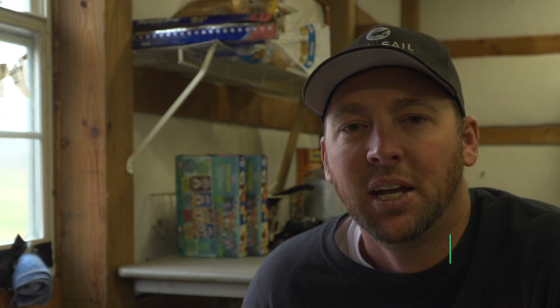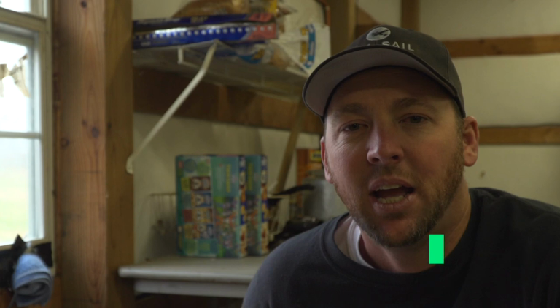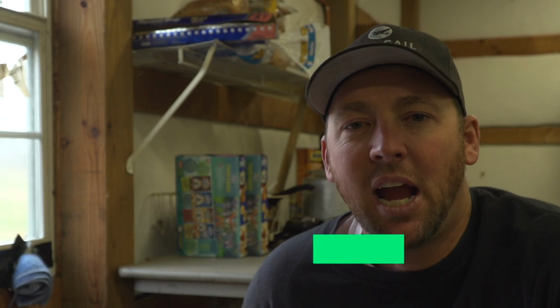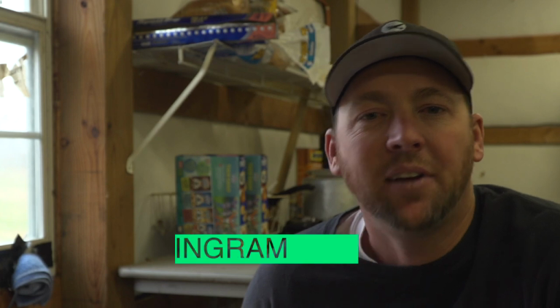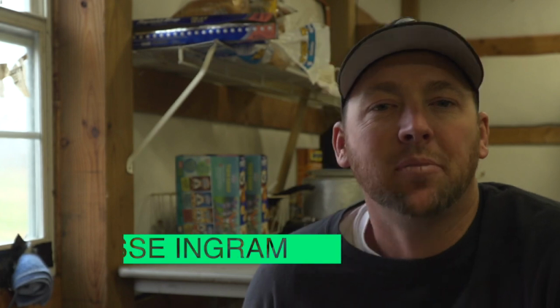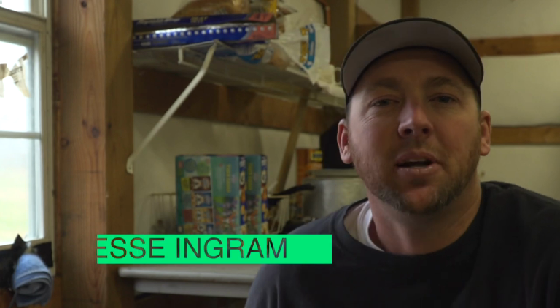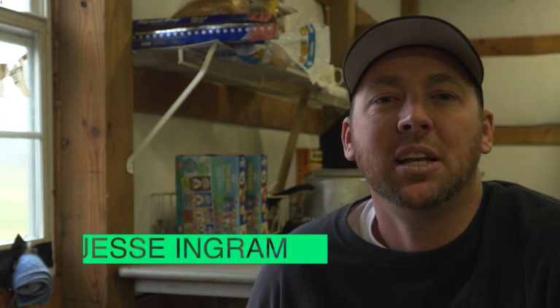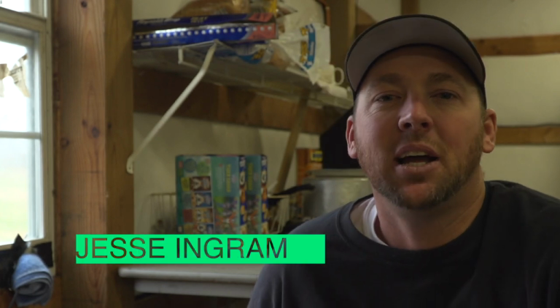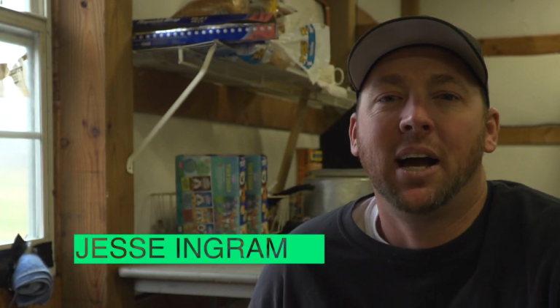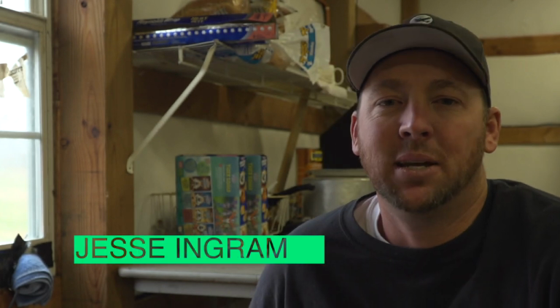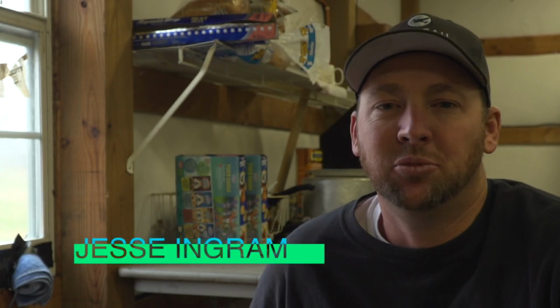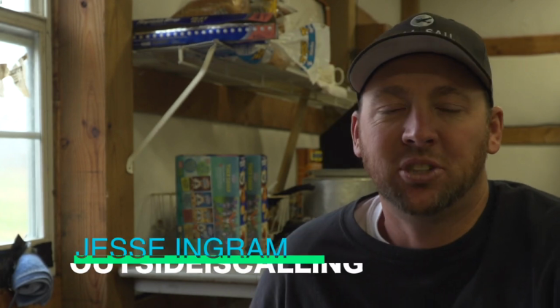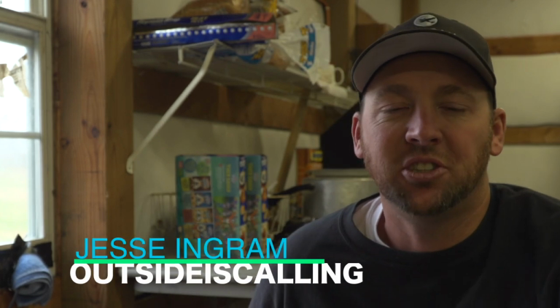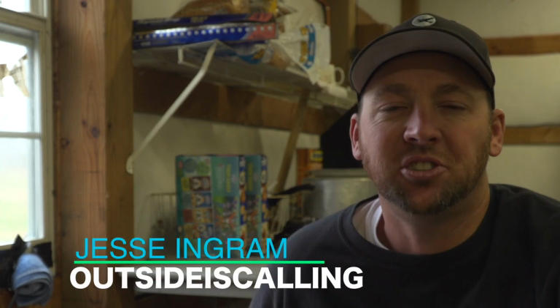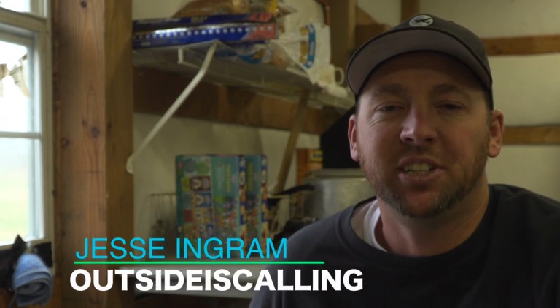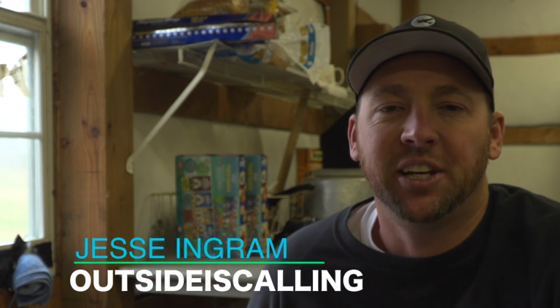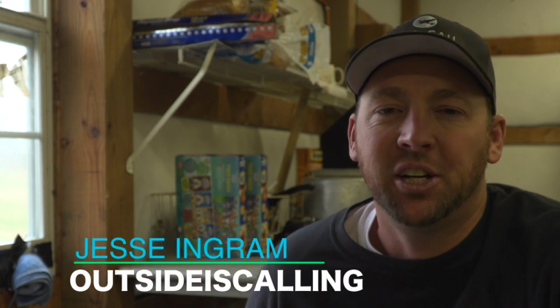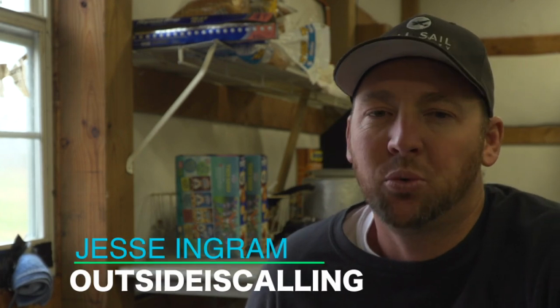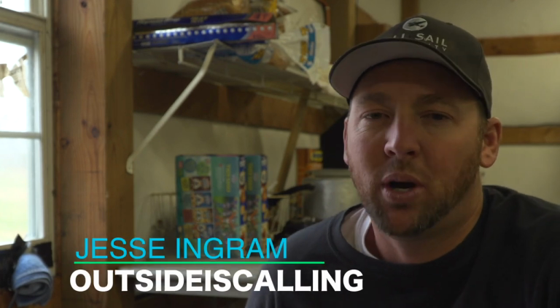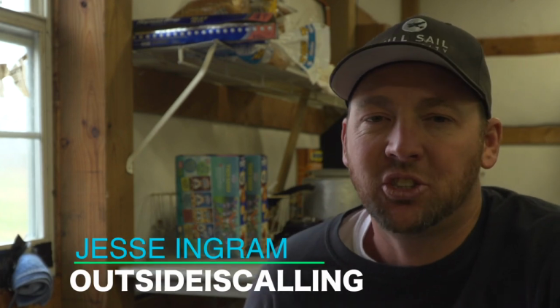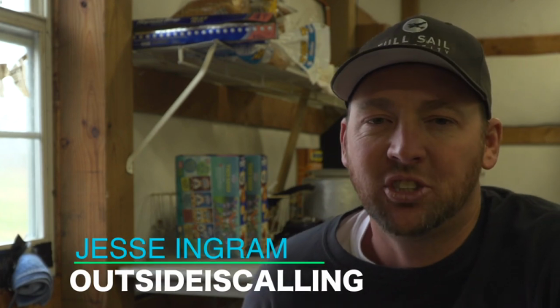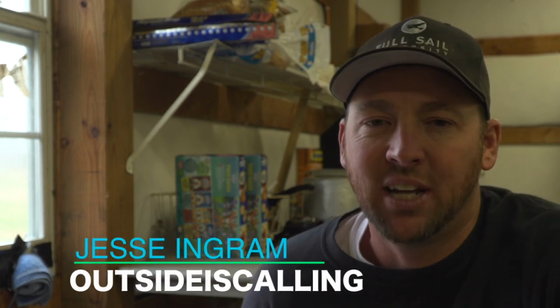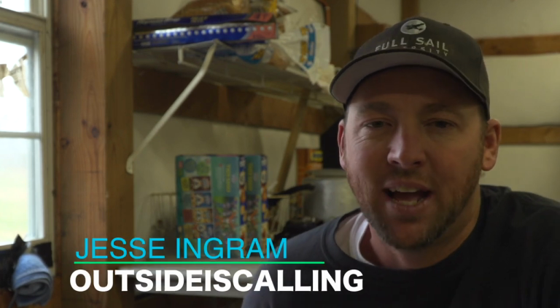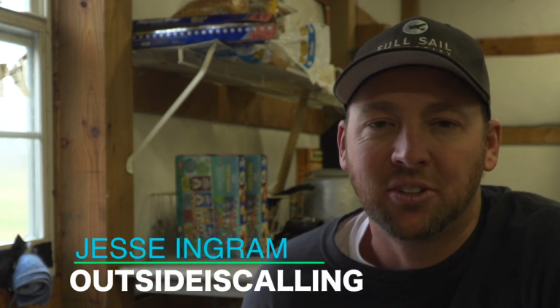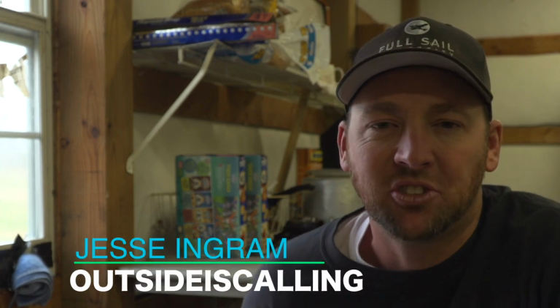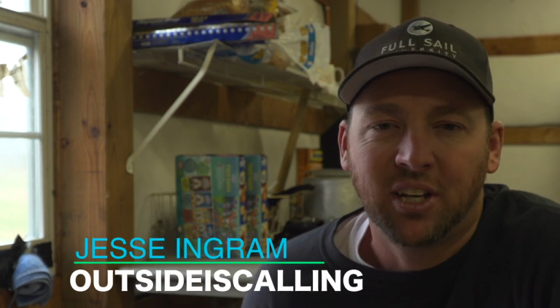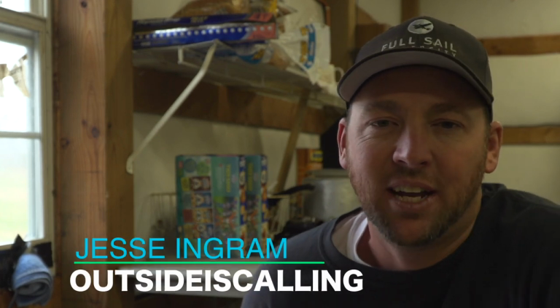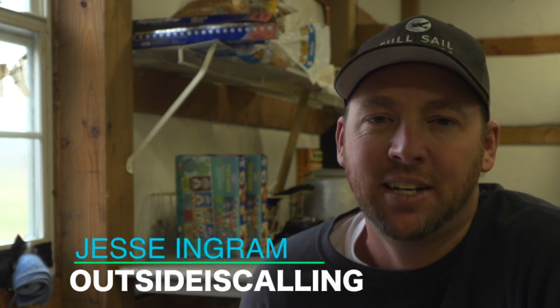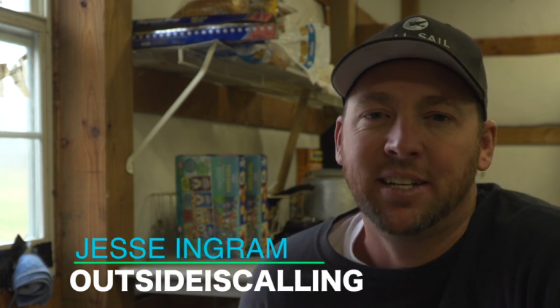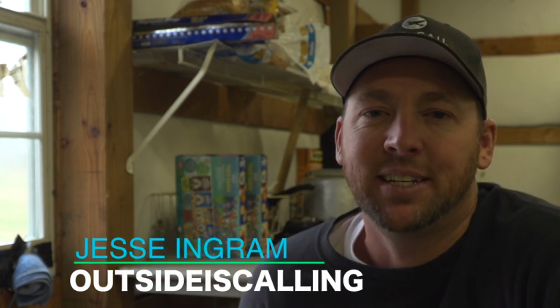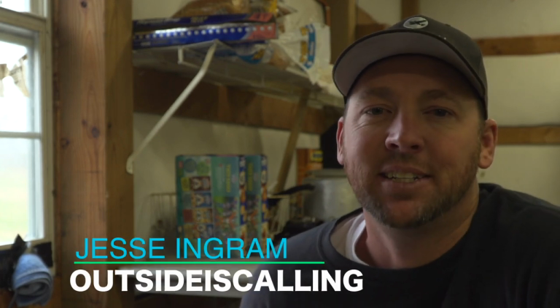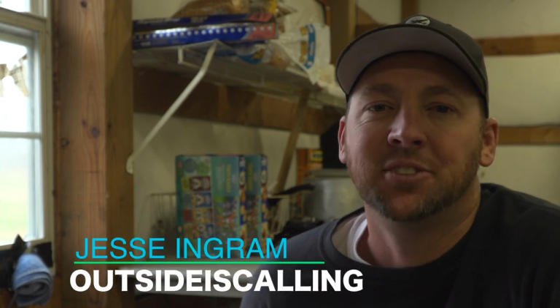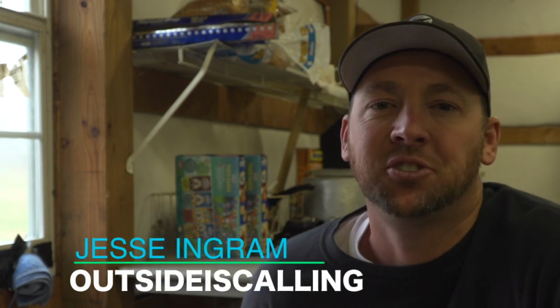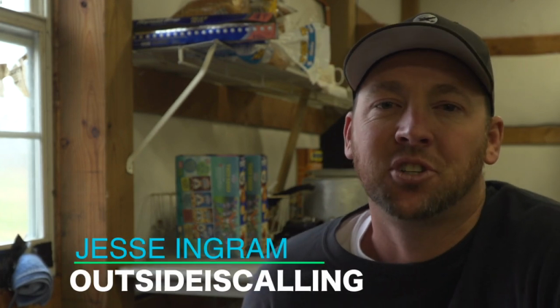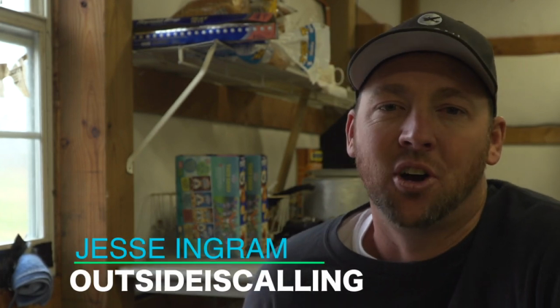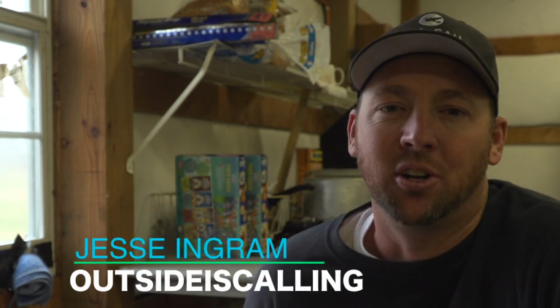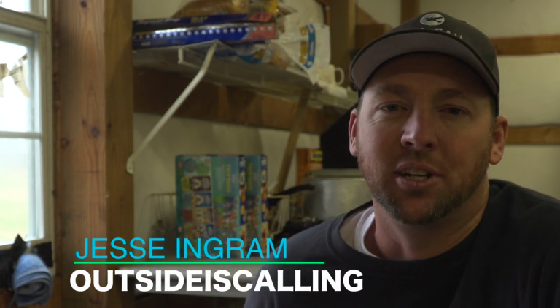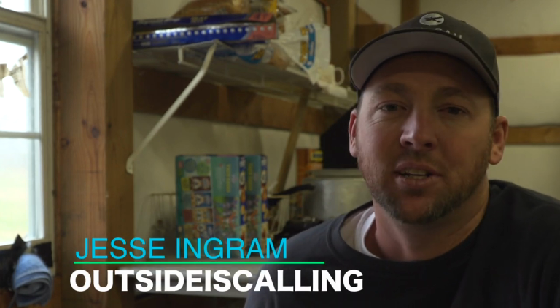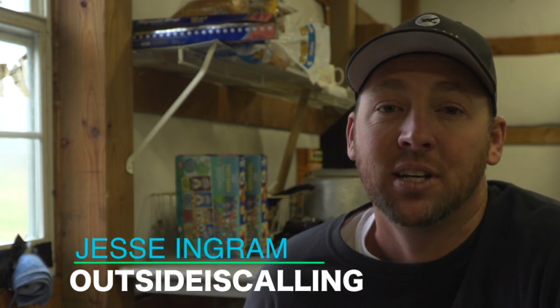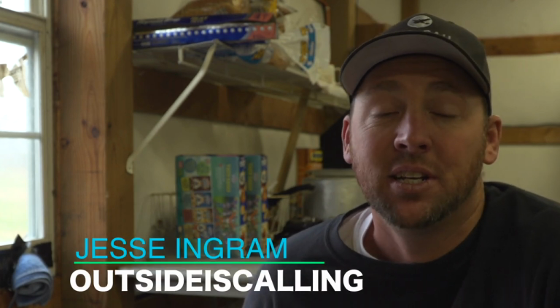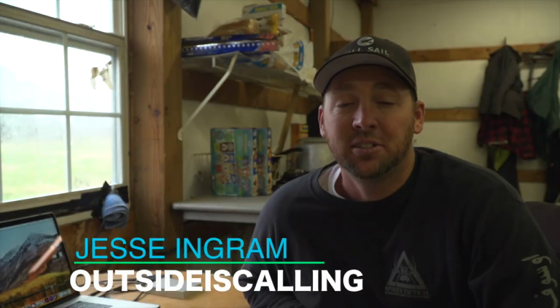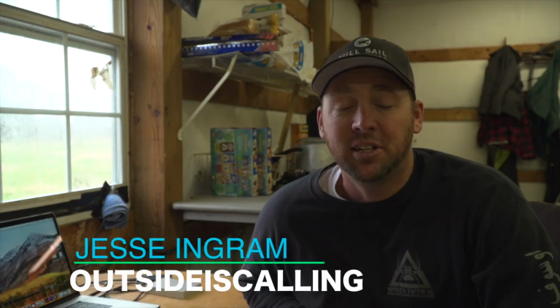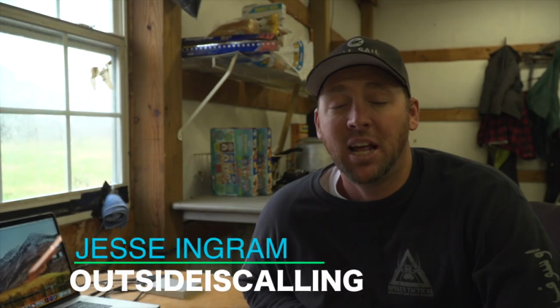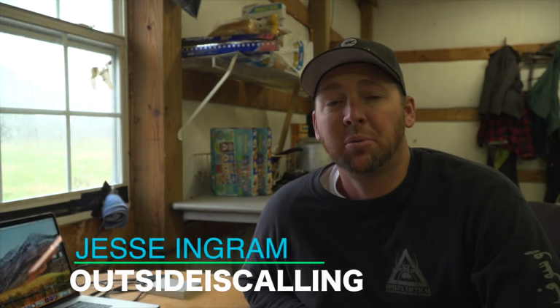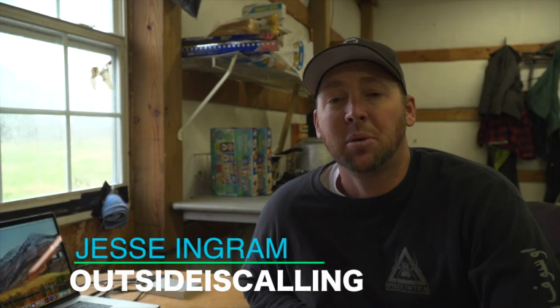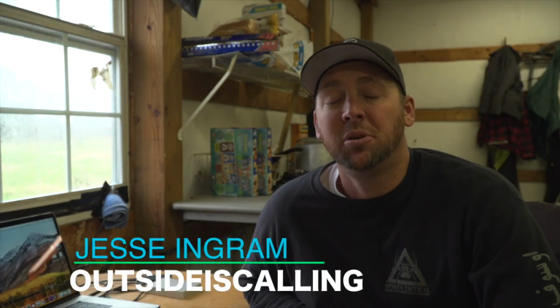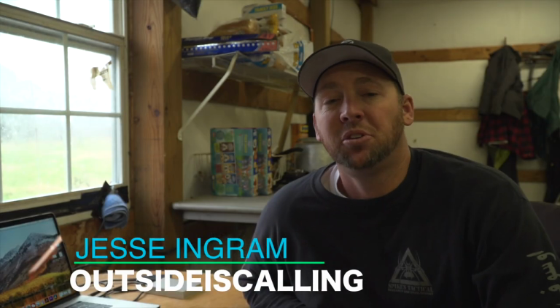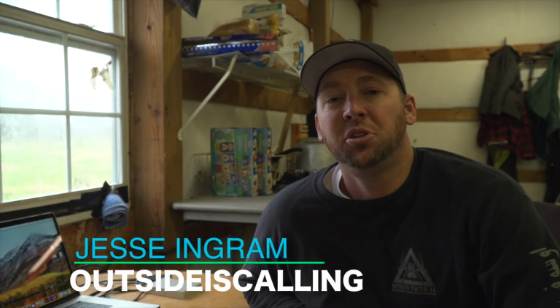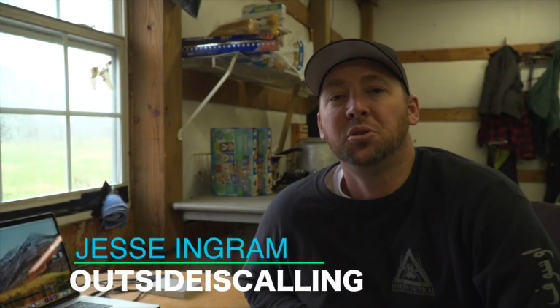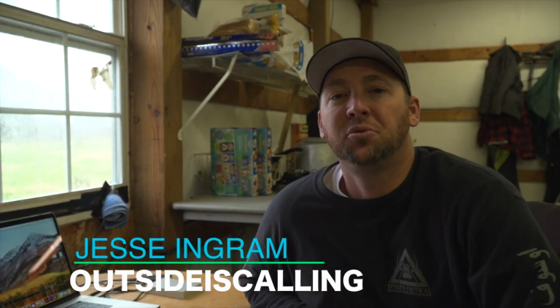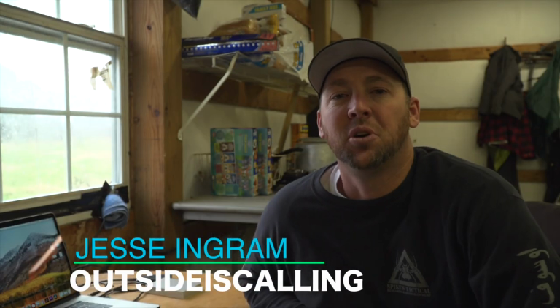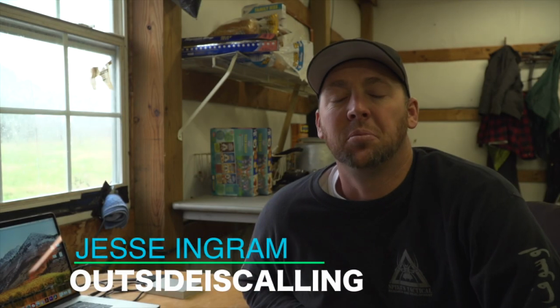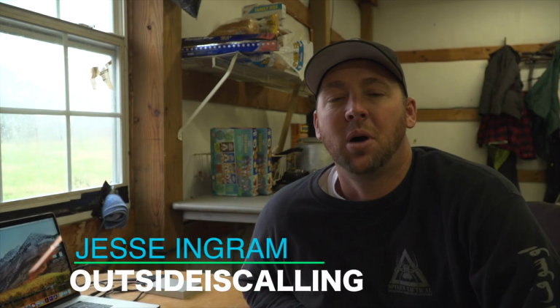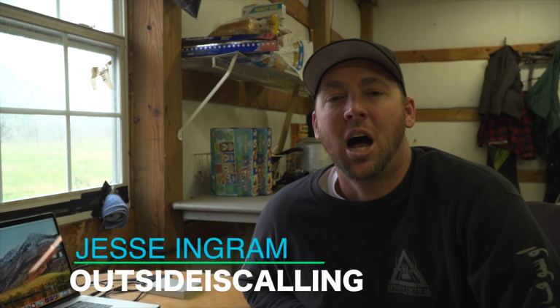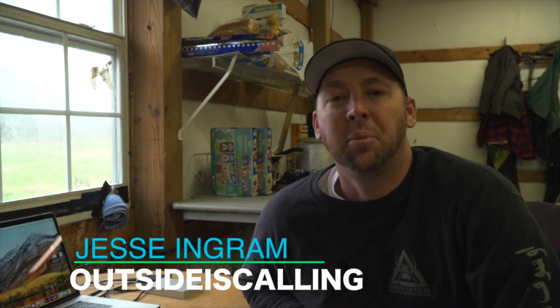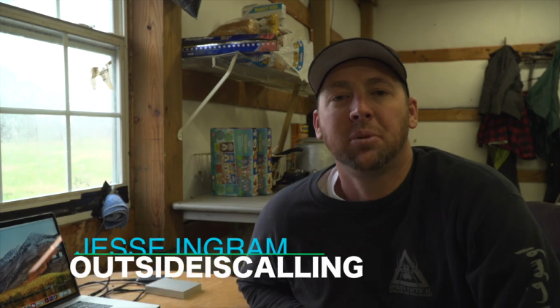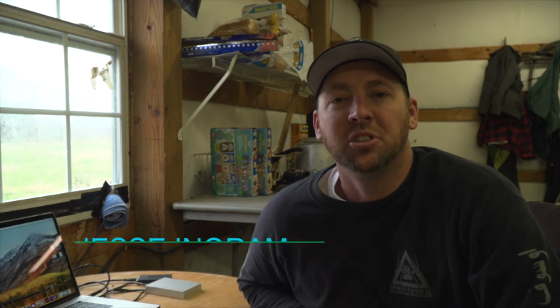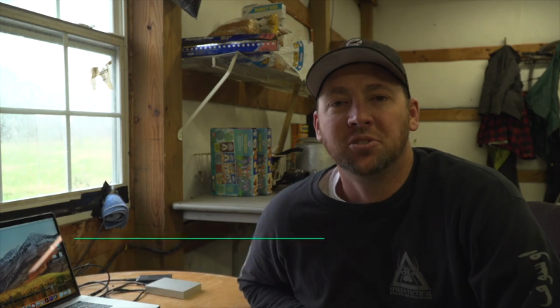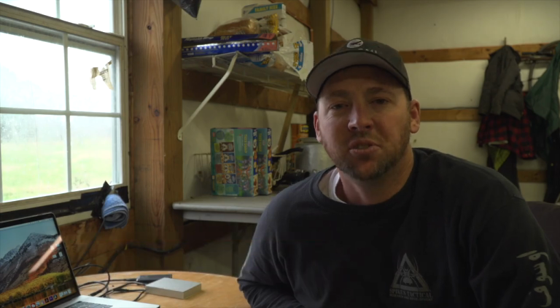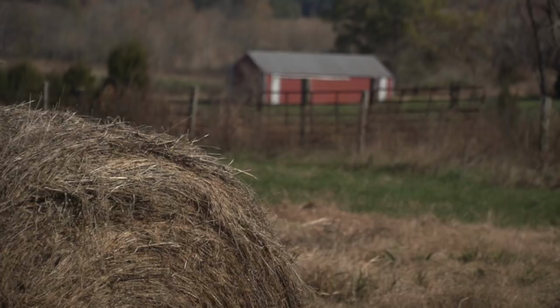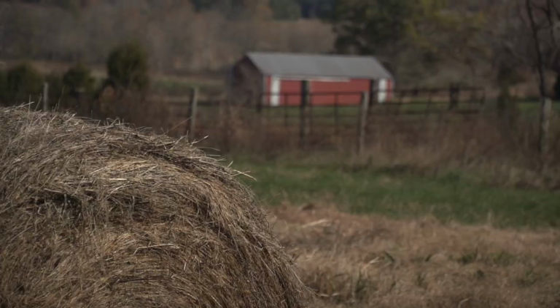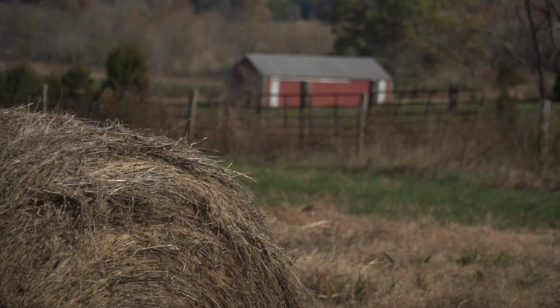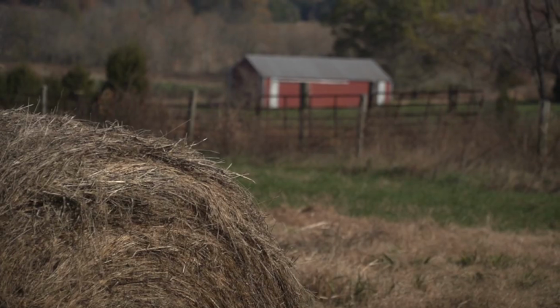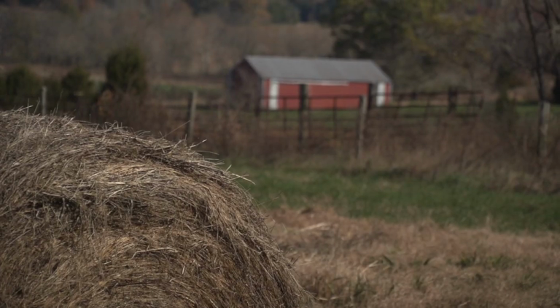Hey everybody, I'm Jesse and you're watching Outside Is Calling. Today I'm coming to you from Hopkinsville, Kentucky.